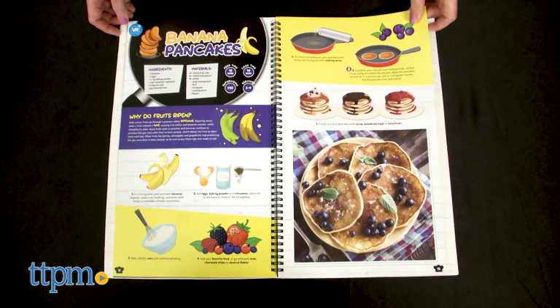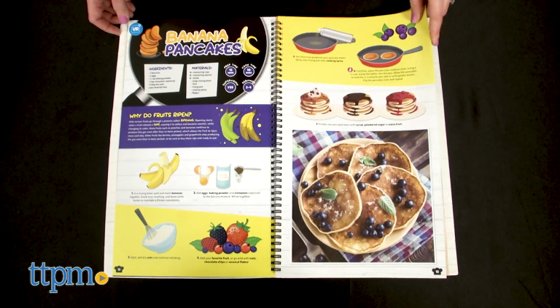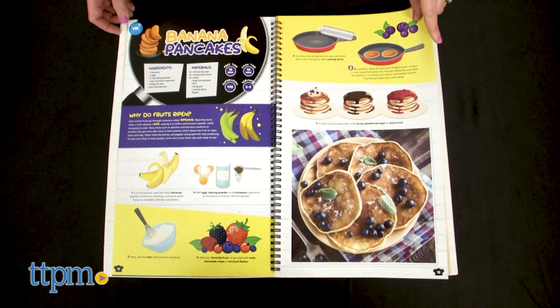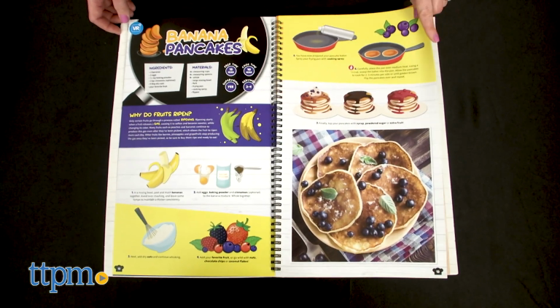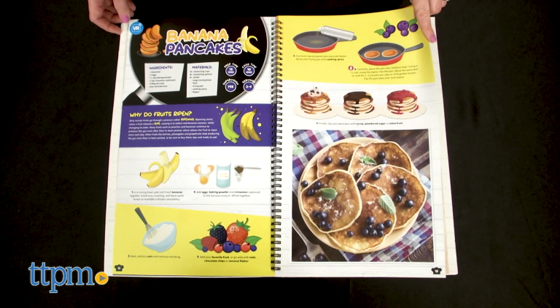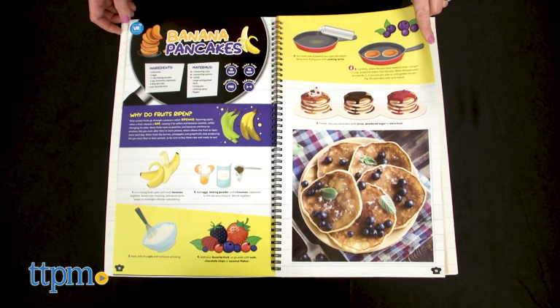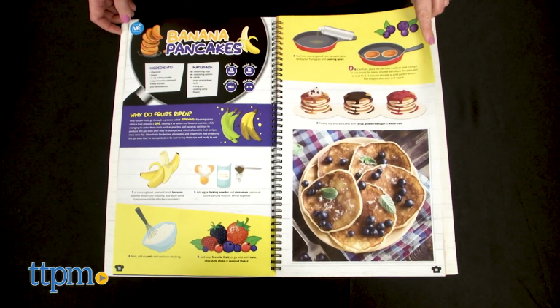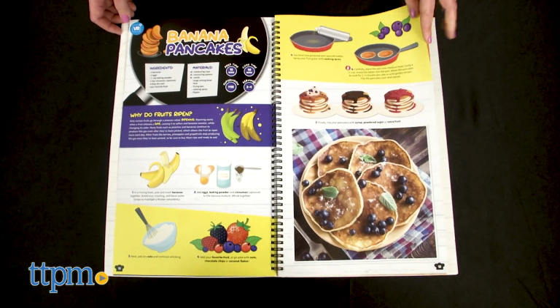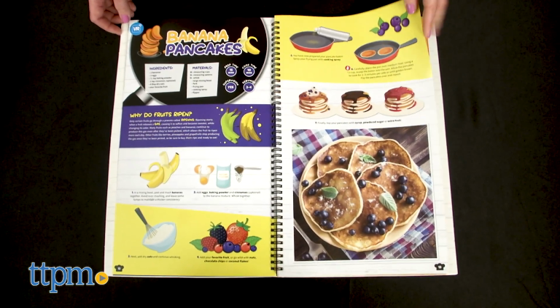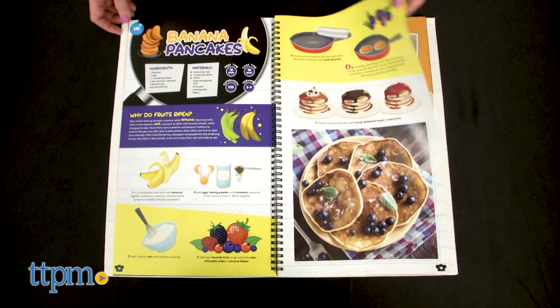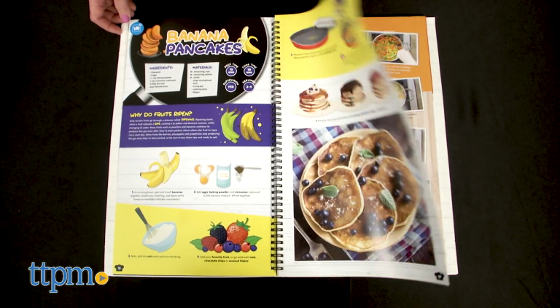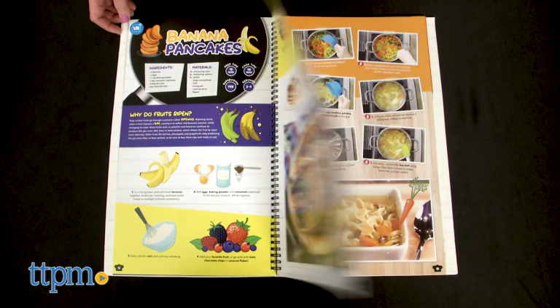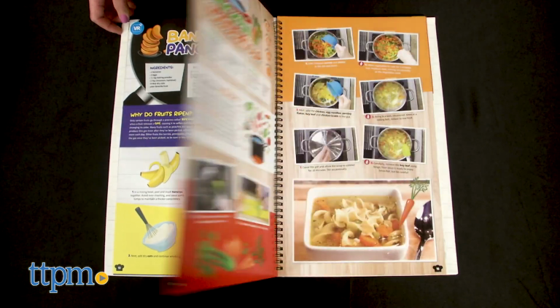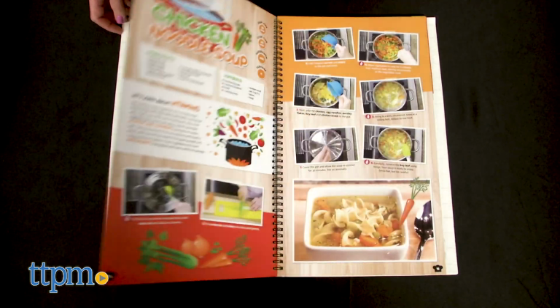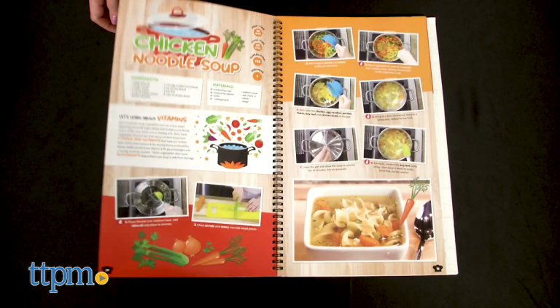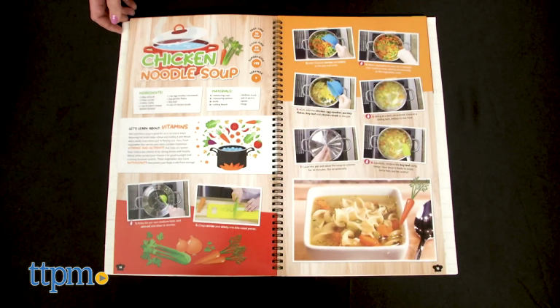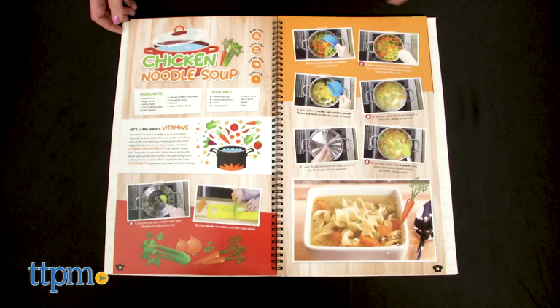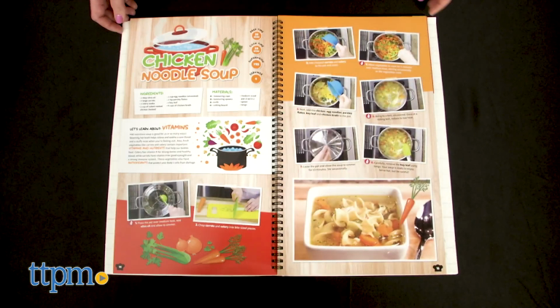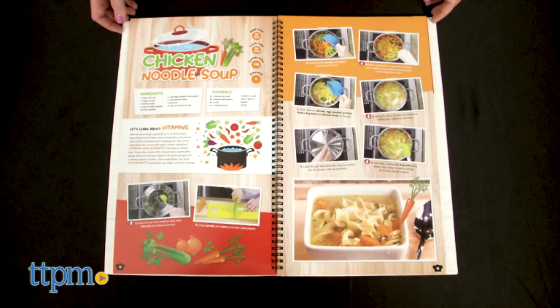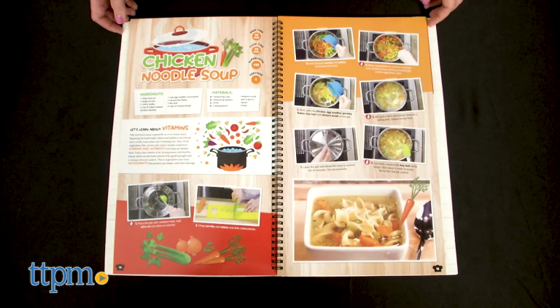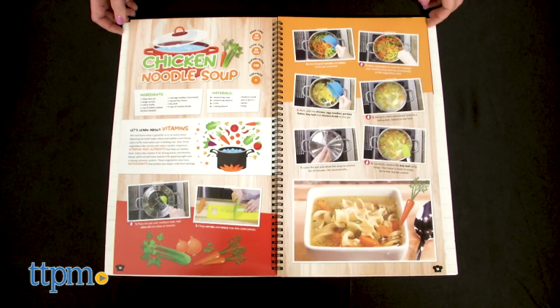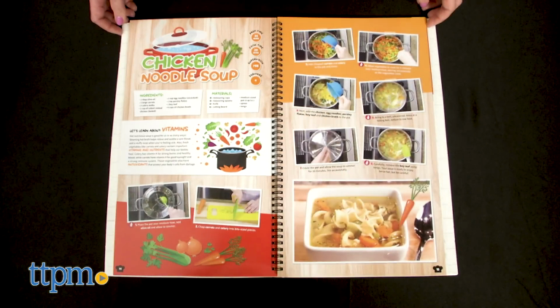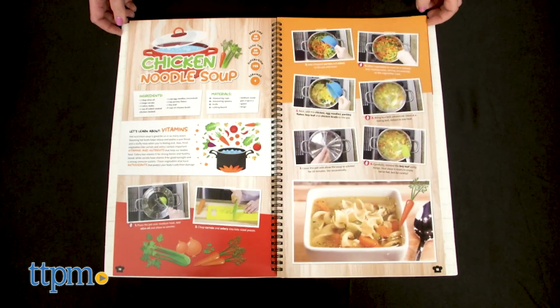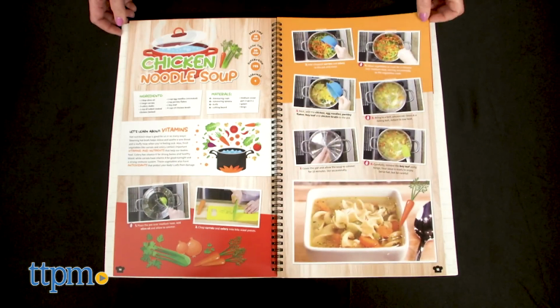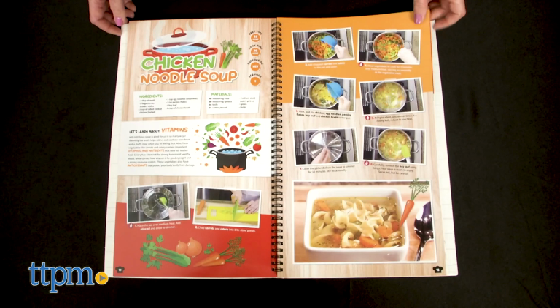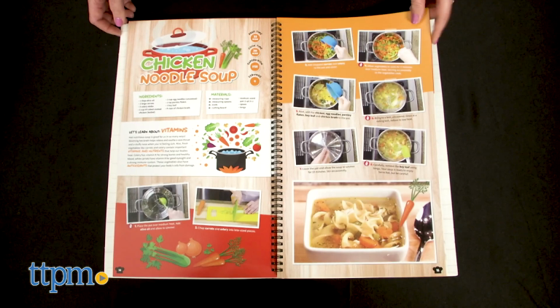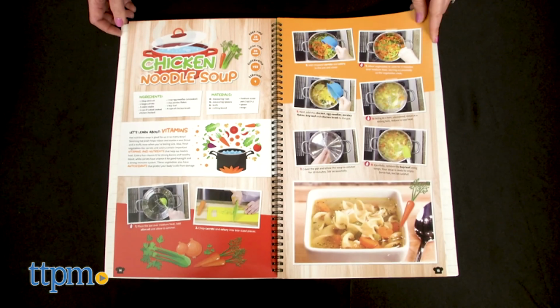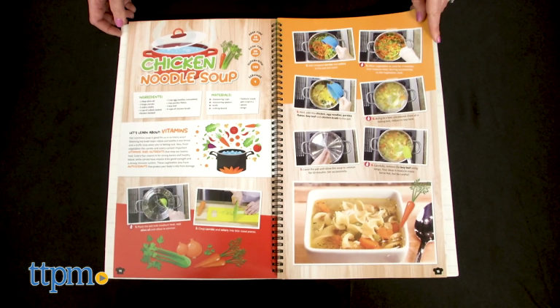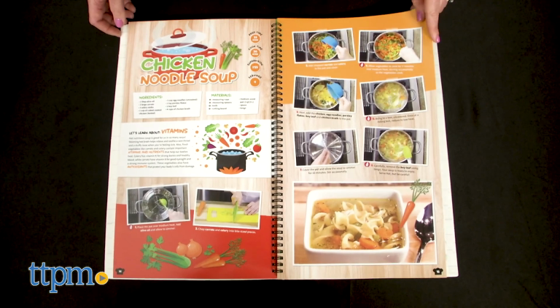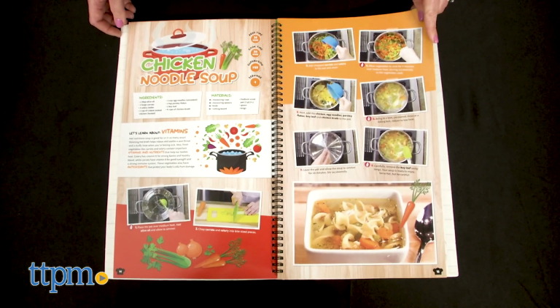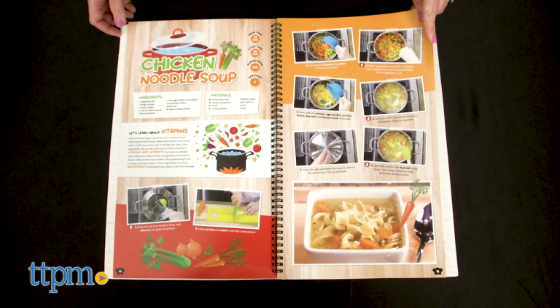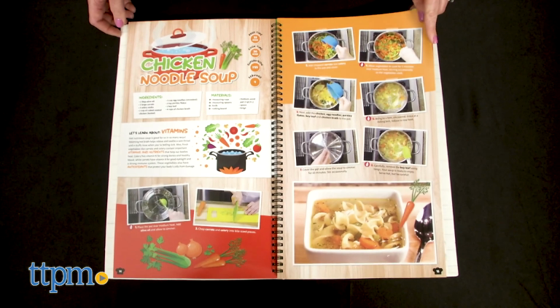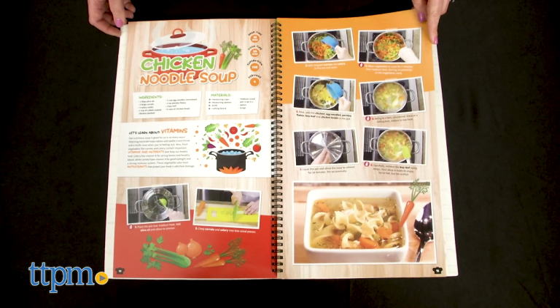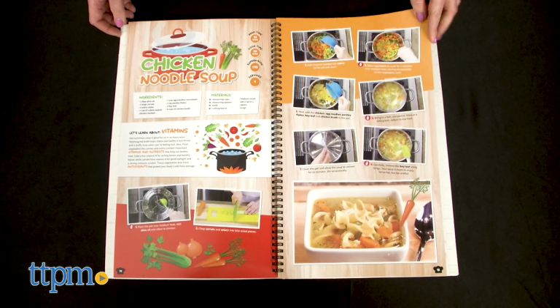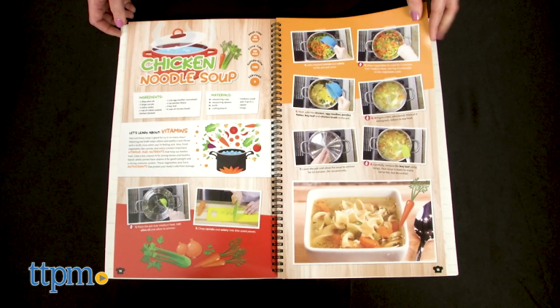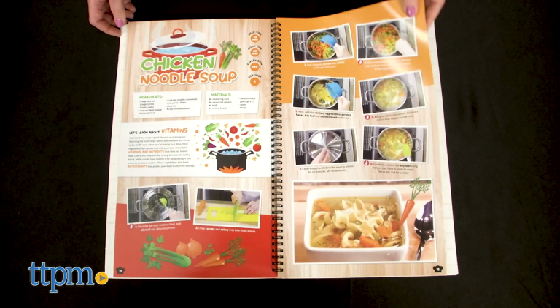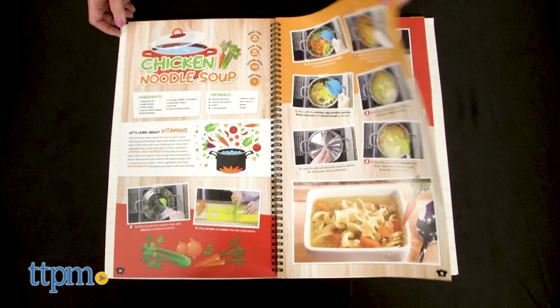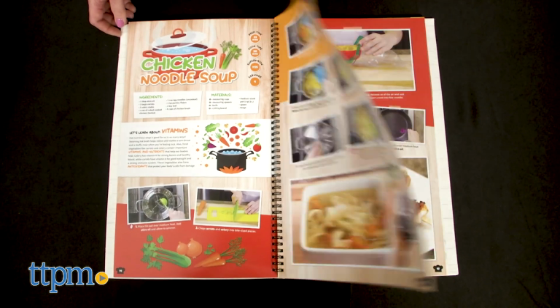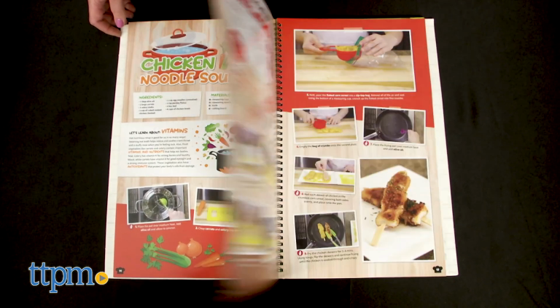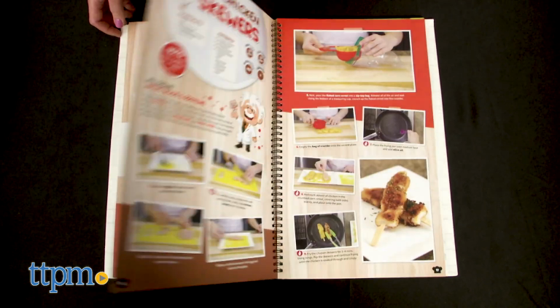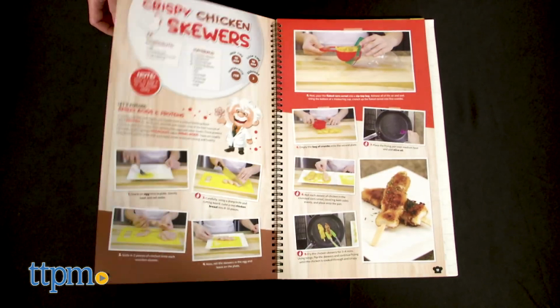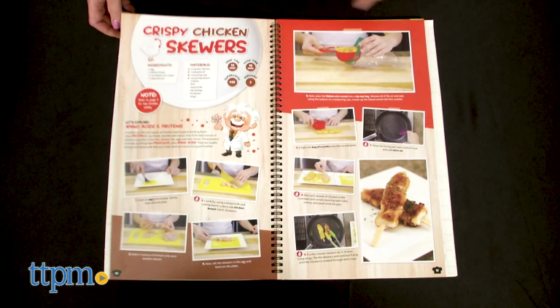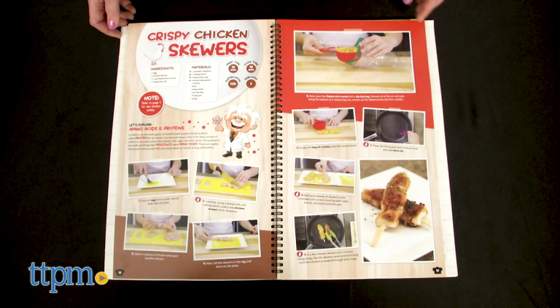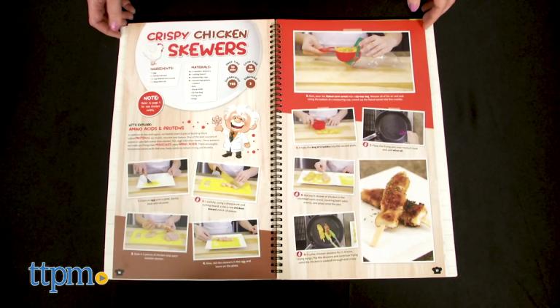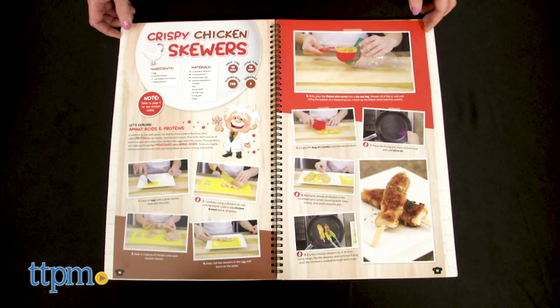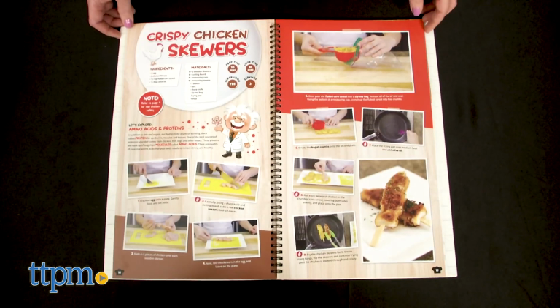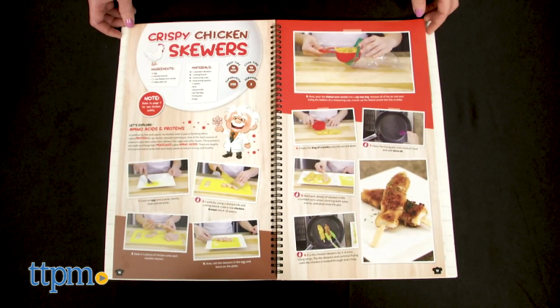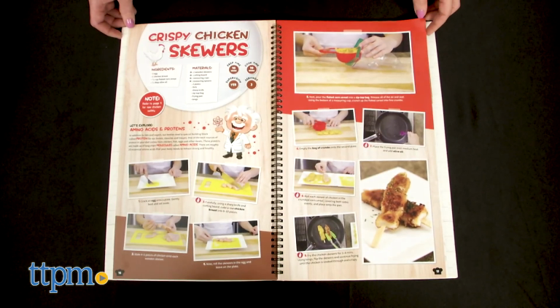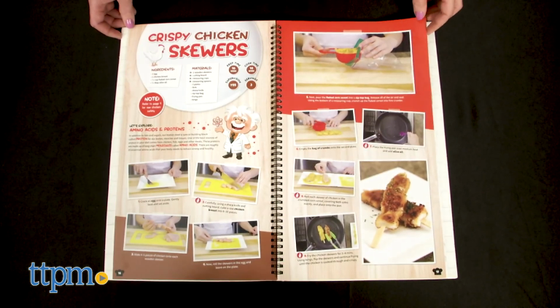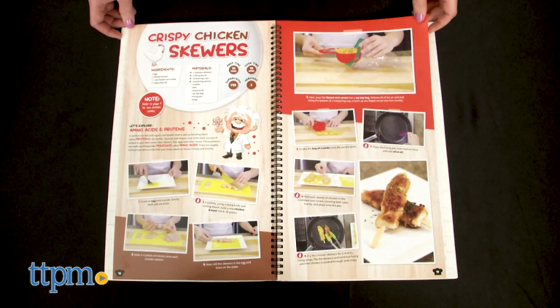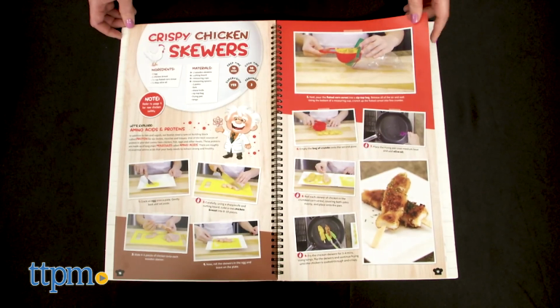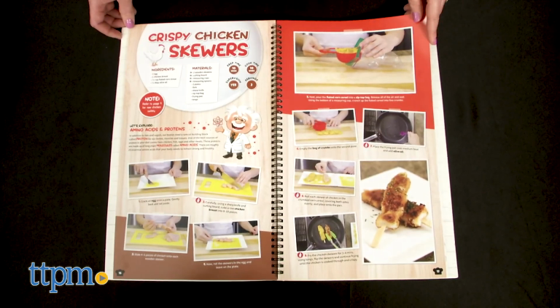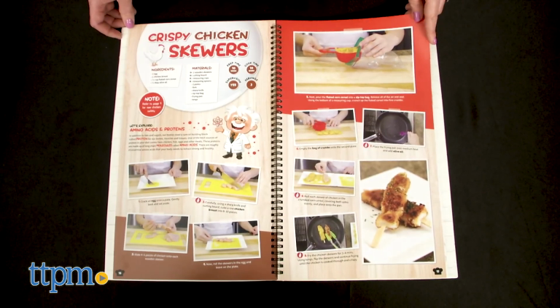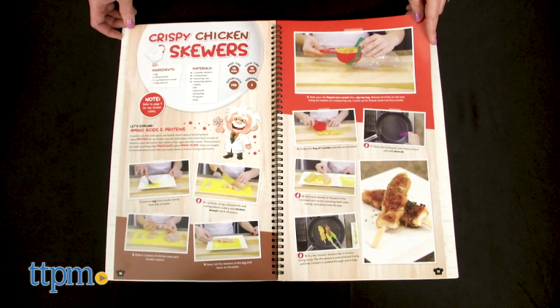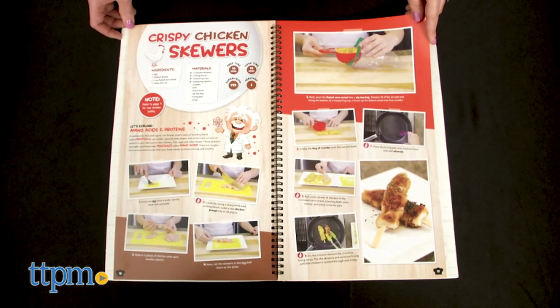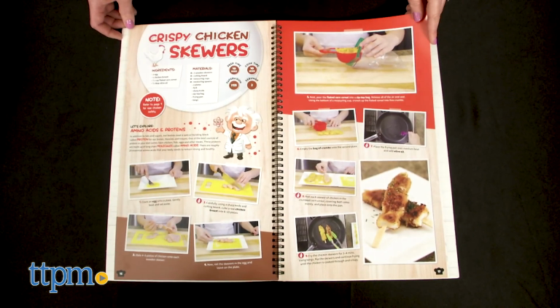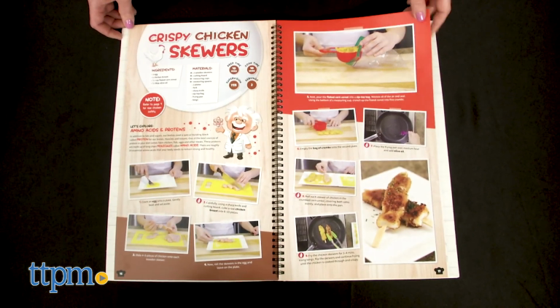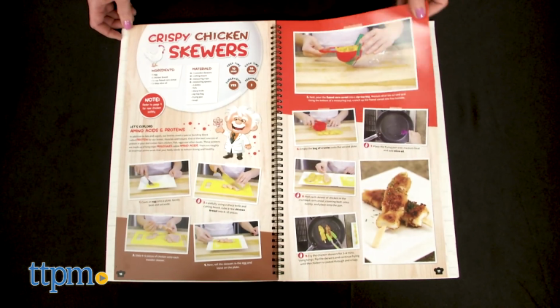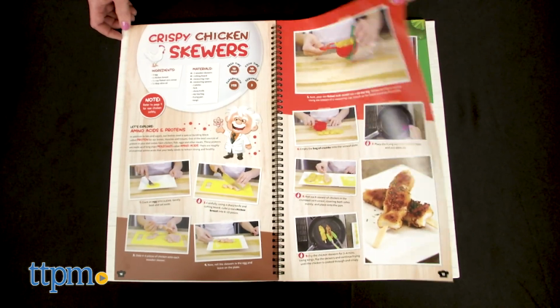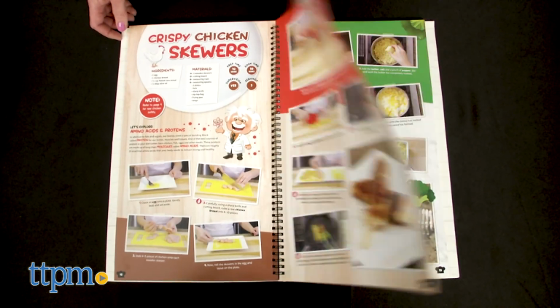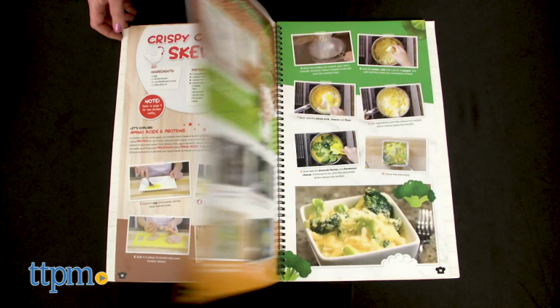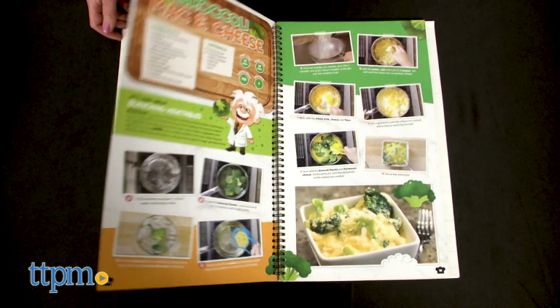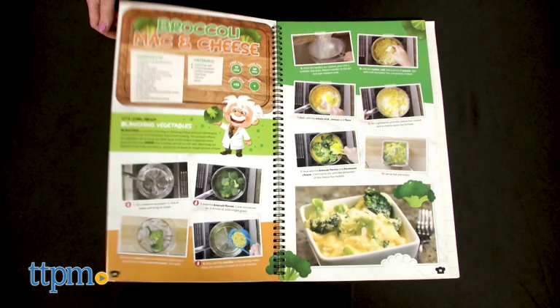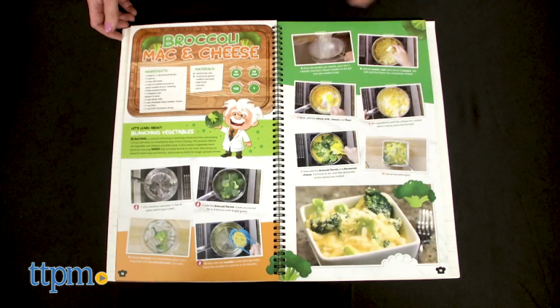We'll check it all out in a second, but first make sure you click subscribe below so you never miss out on the latest STEM toys for your kids.